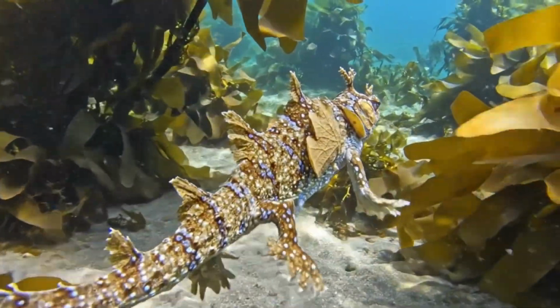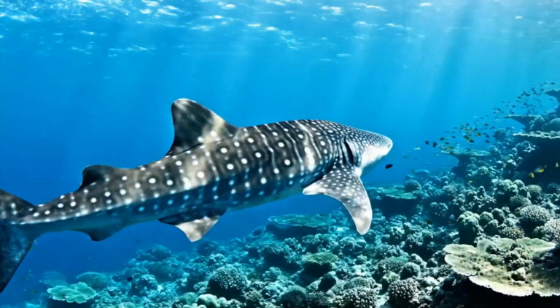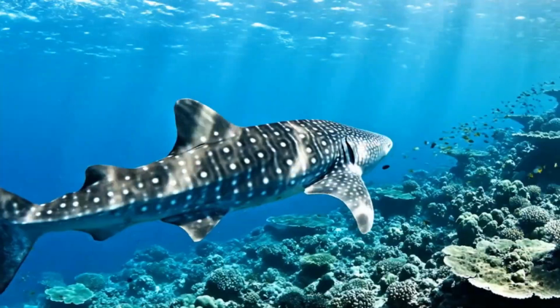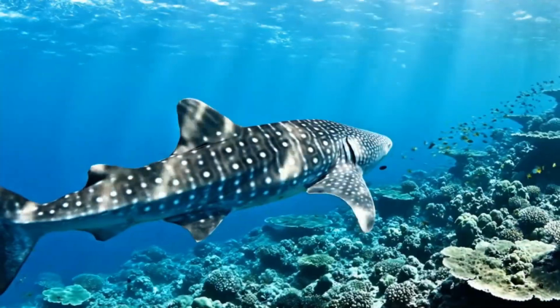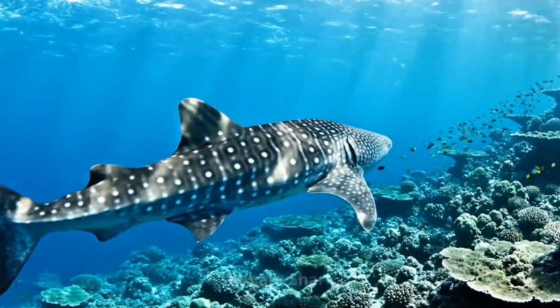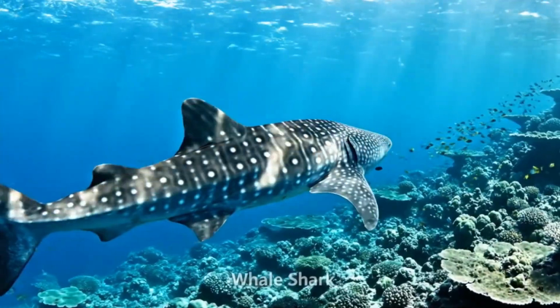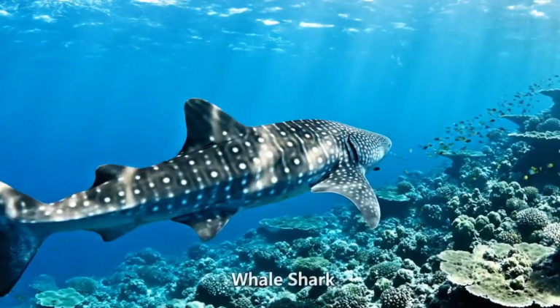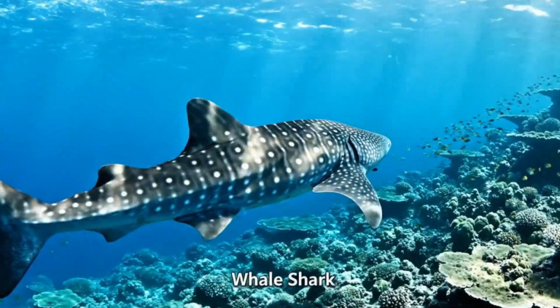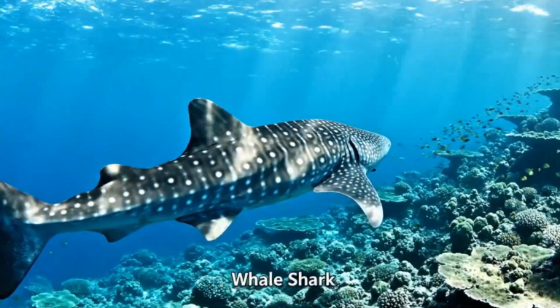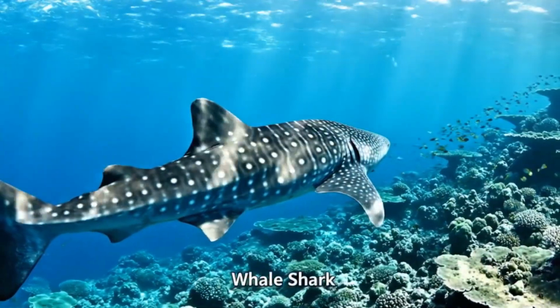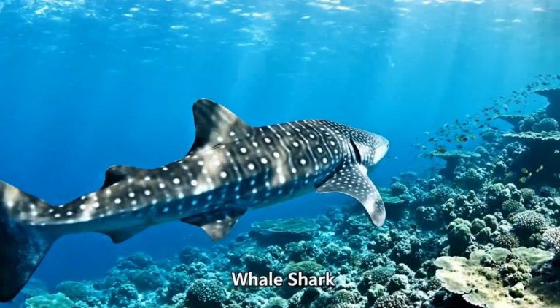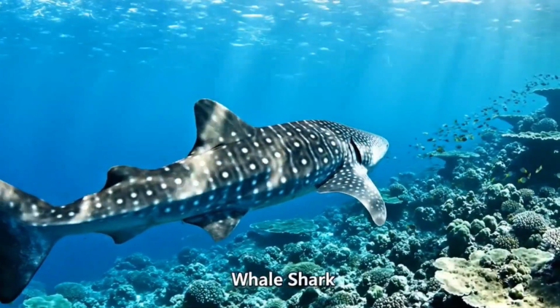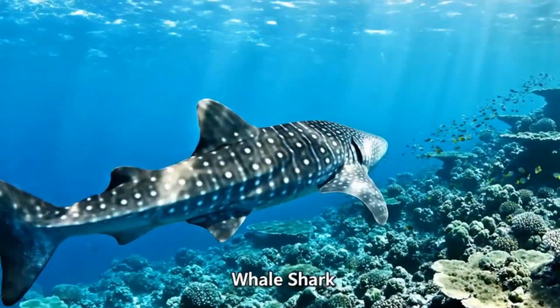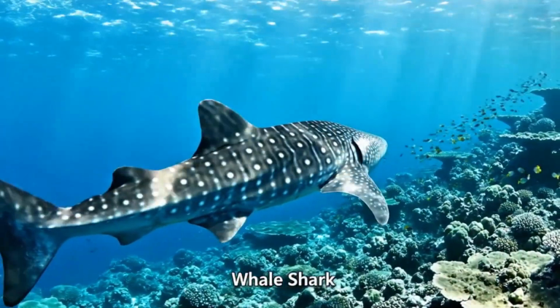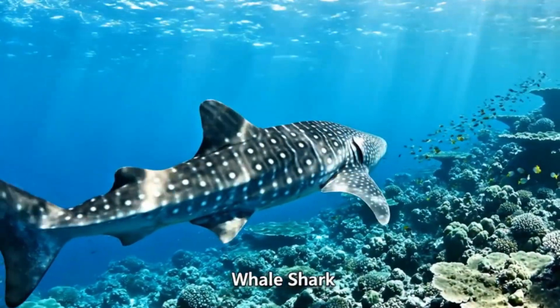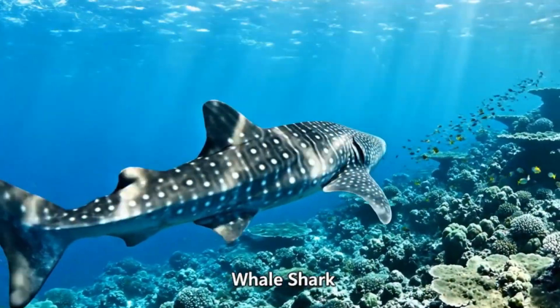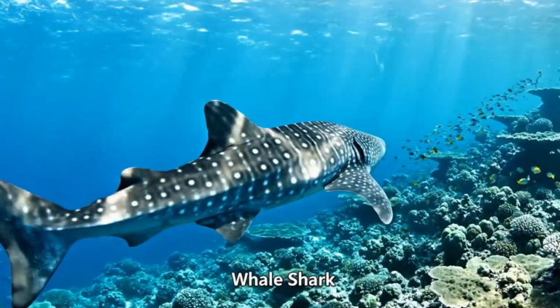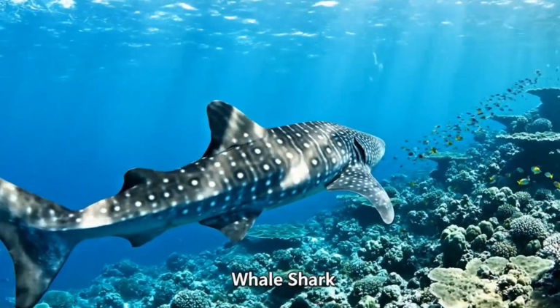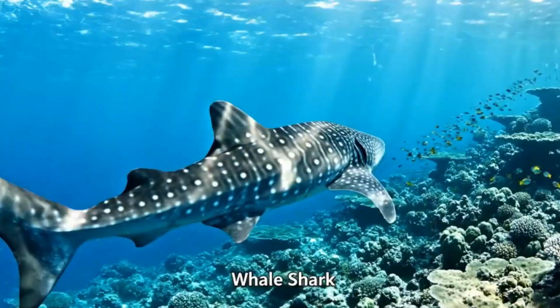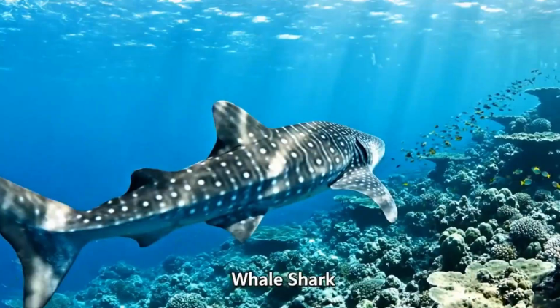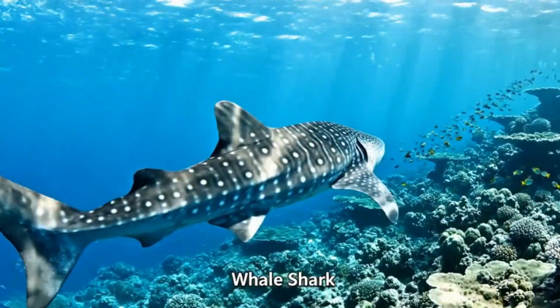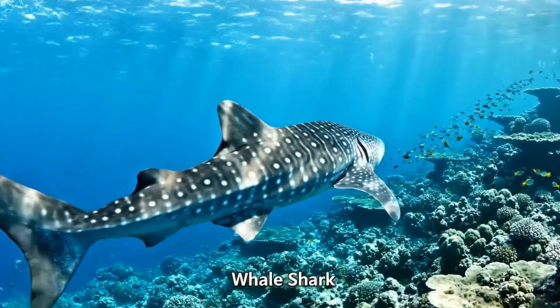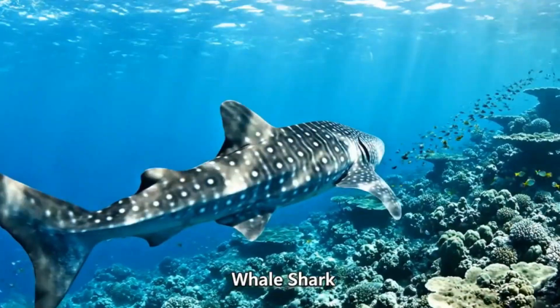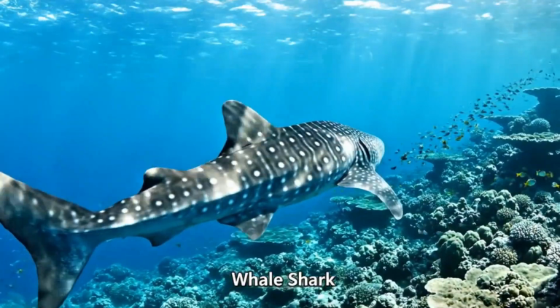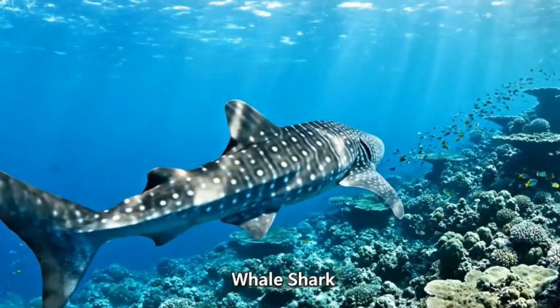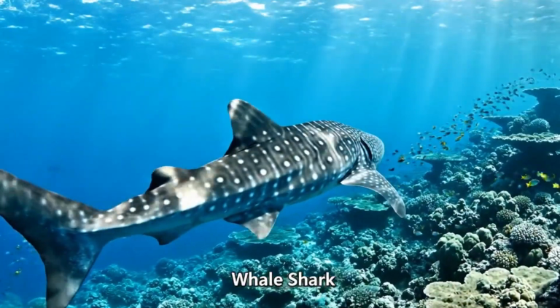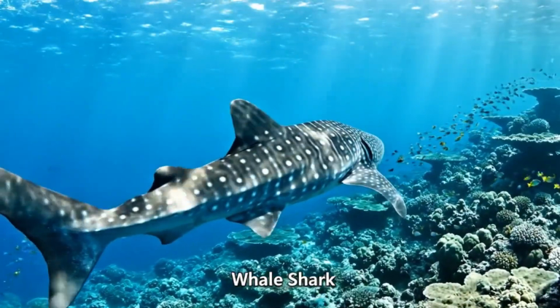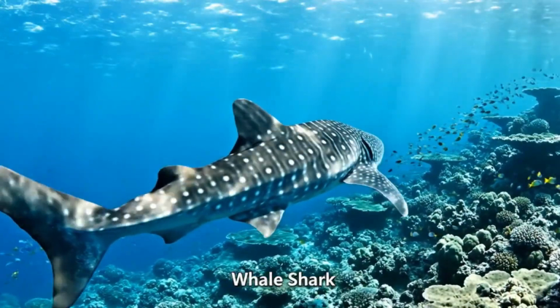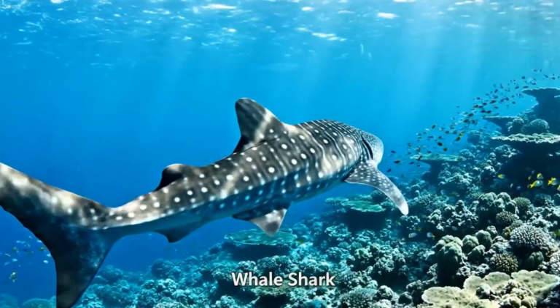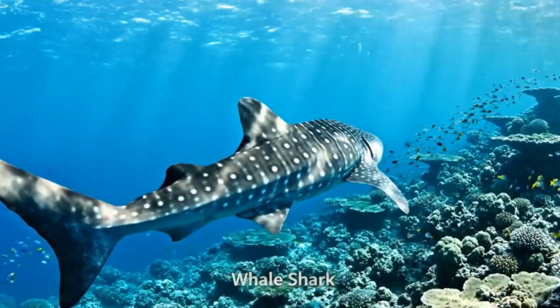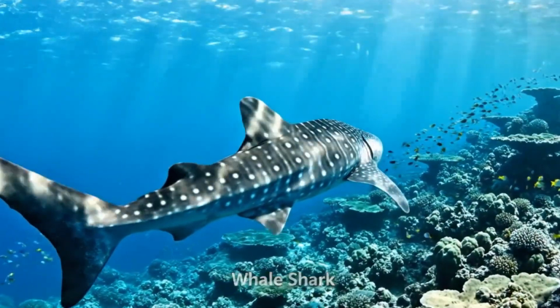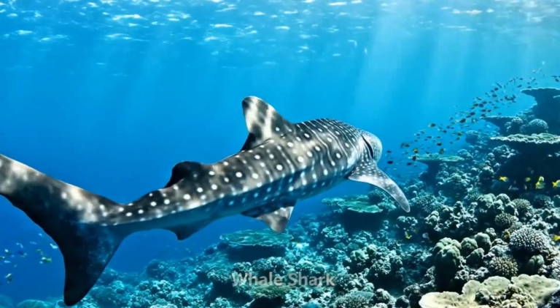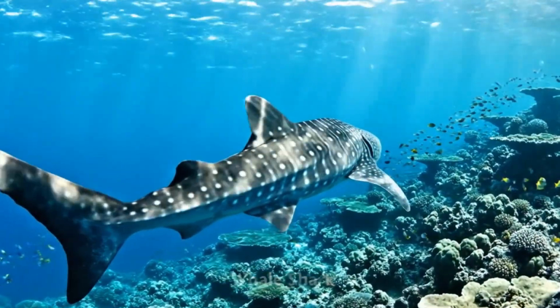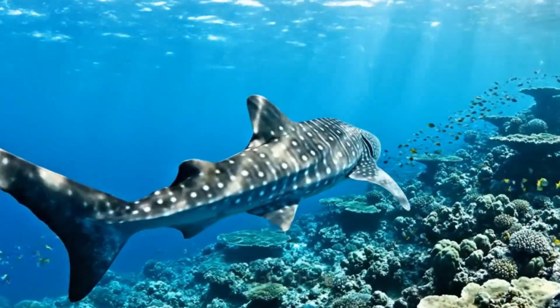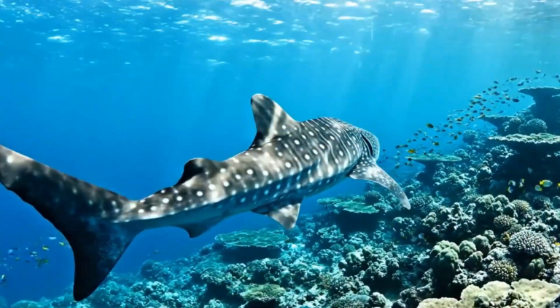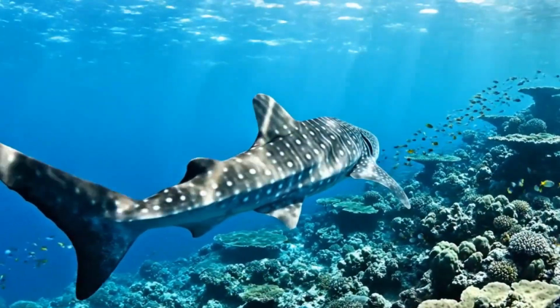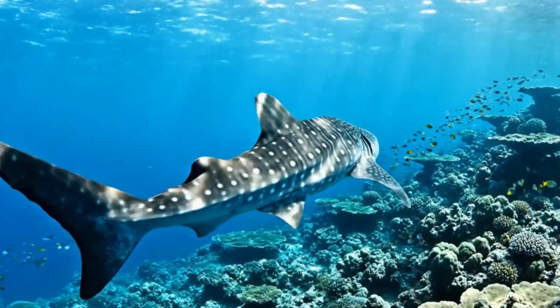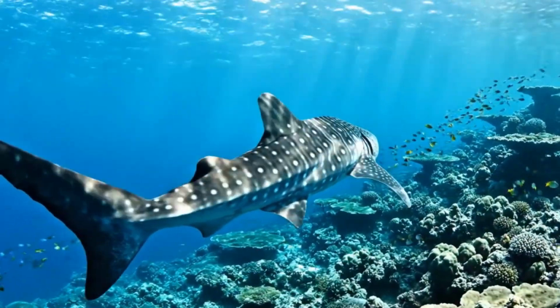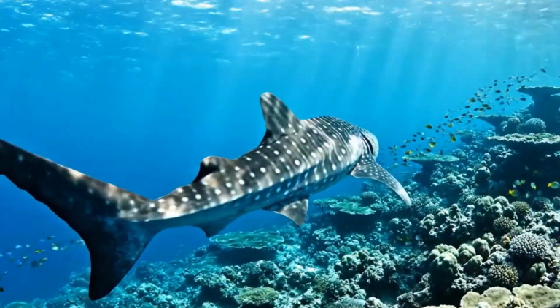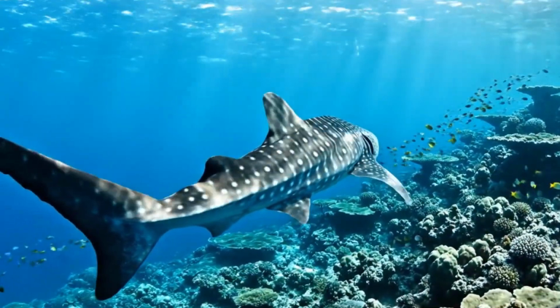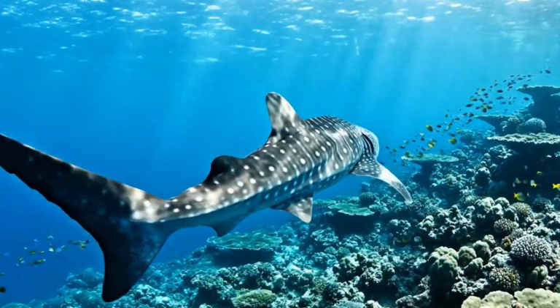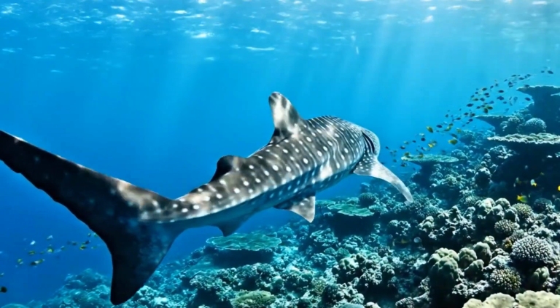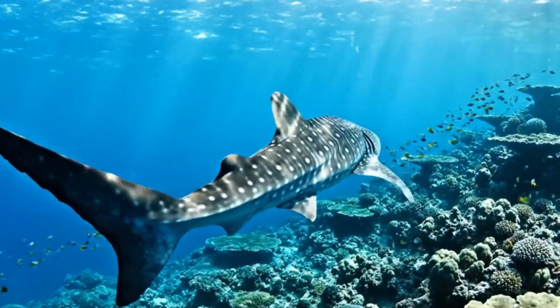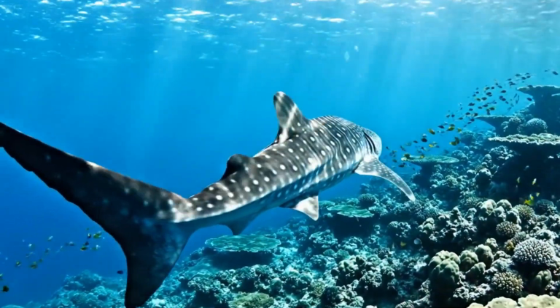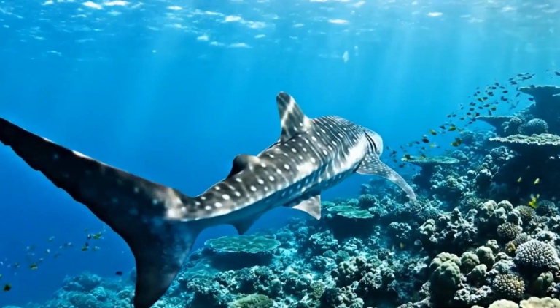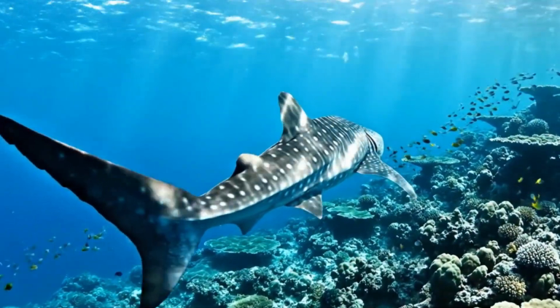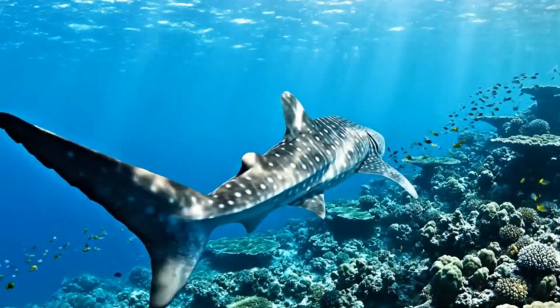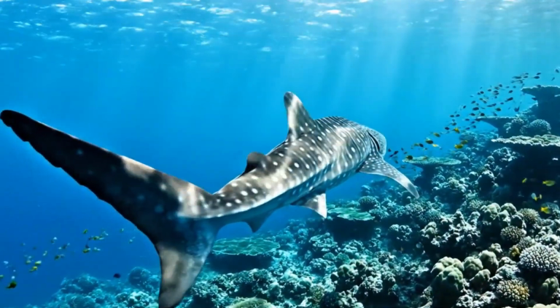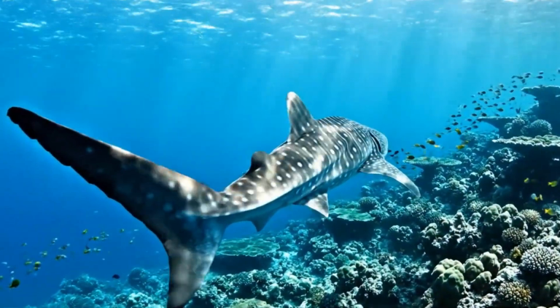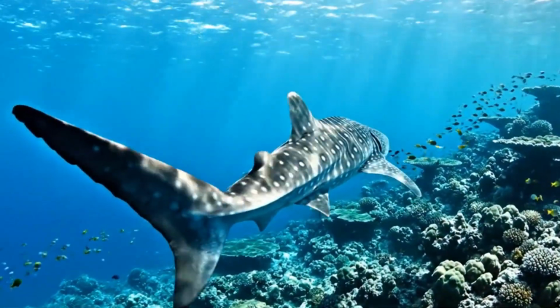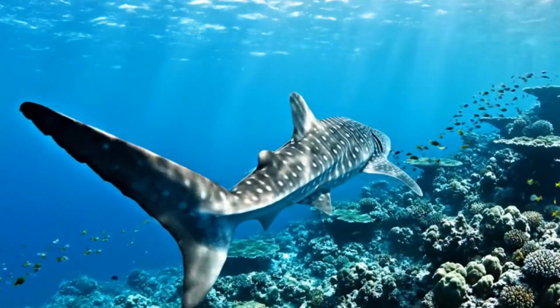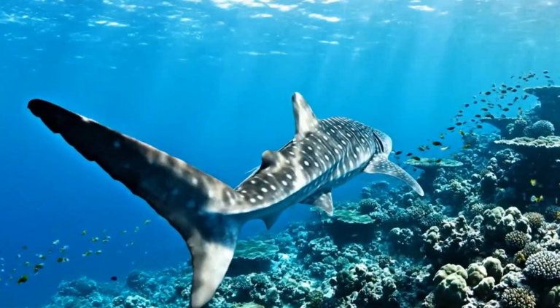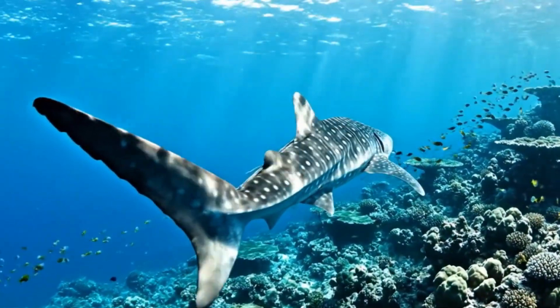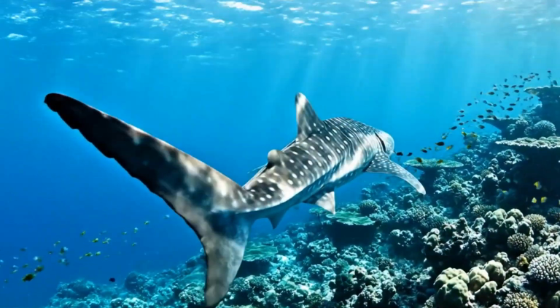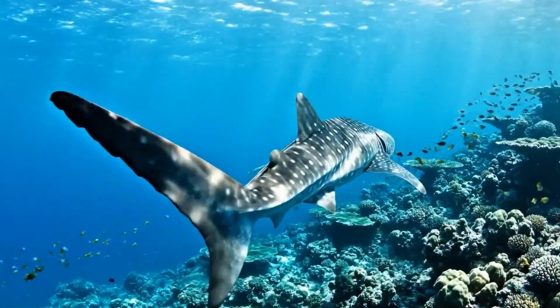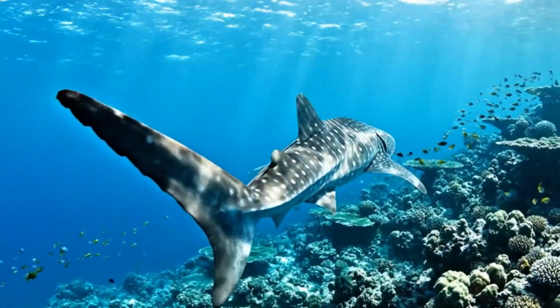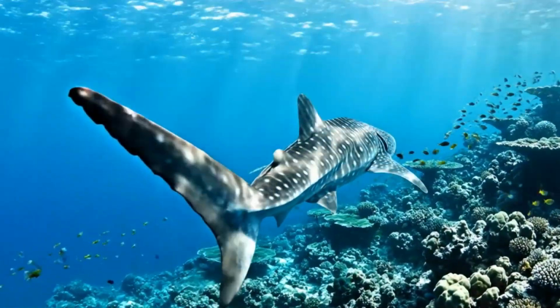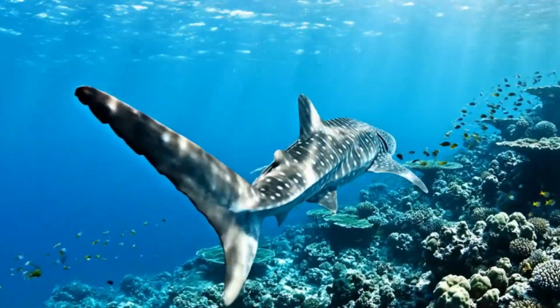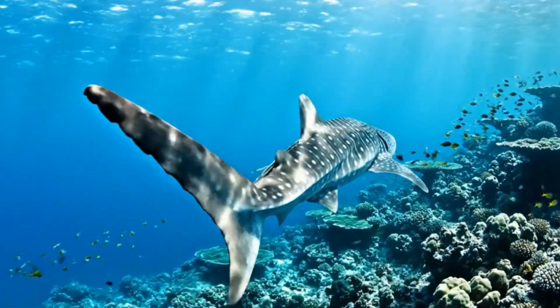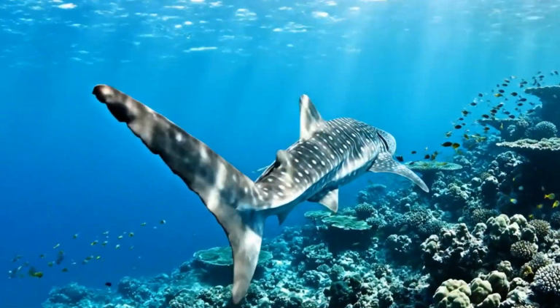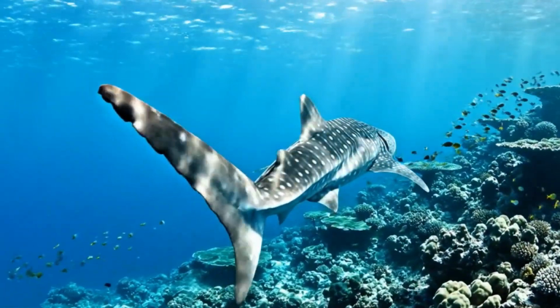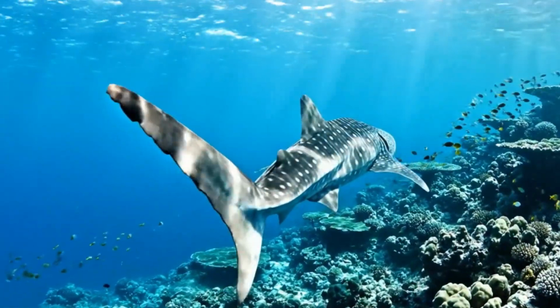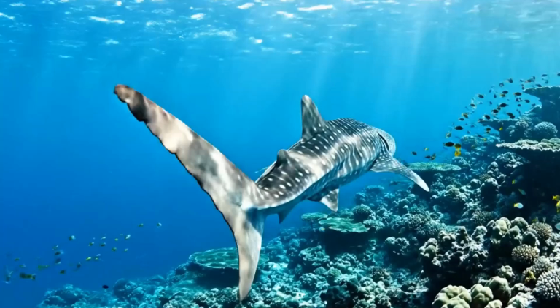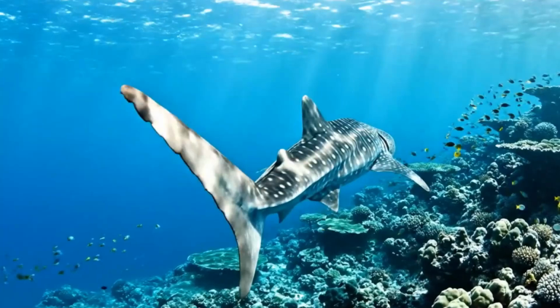This is the whale shark. It's the largest fish in the world, swimming slowly in tropical seas near Mexico.